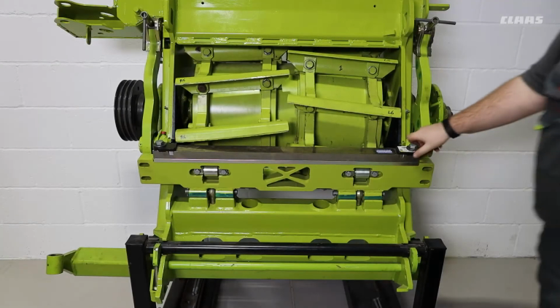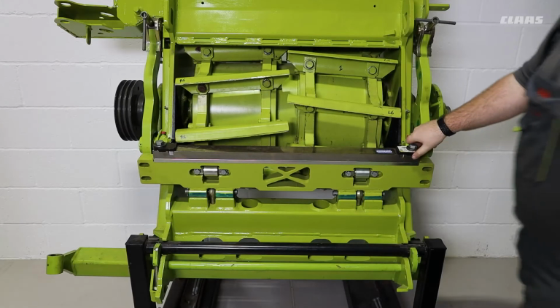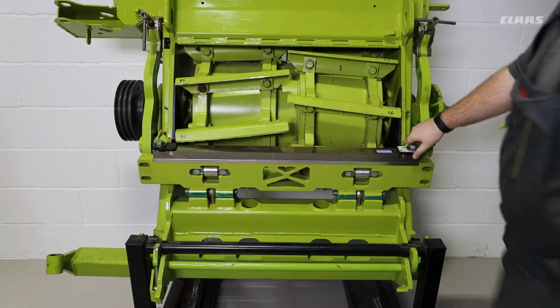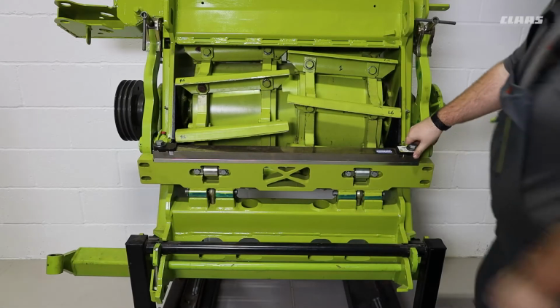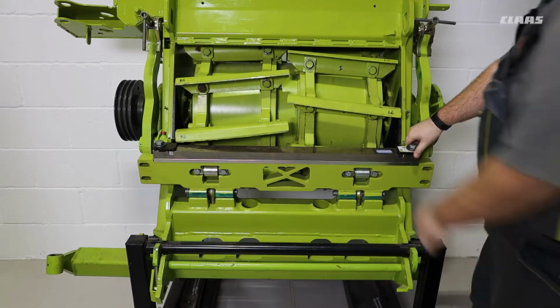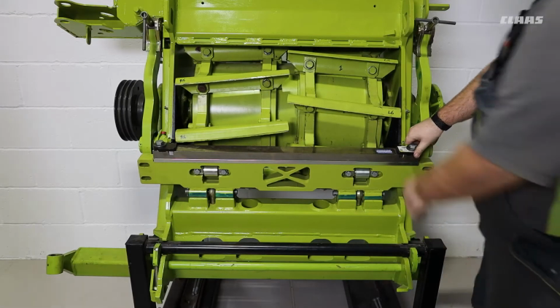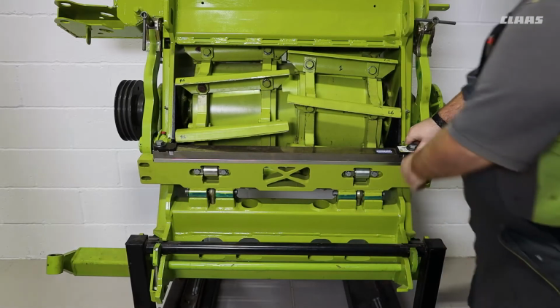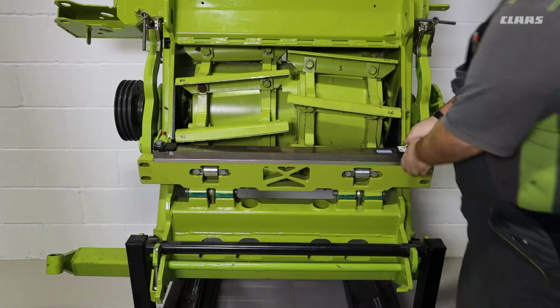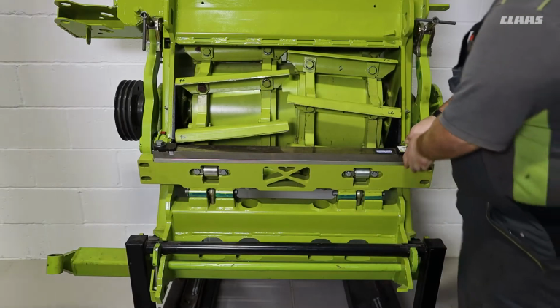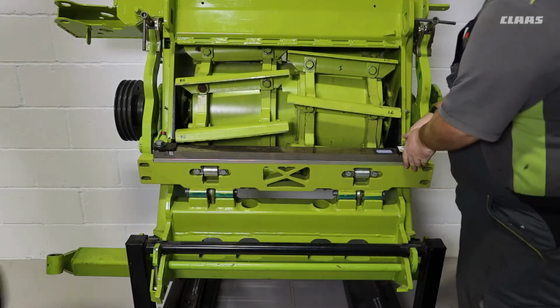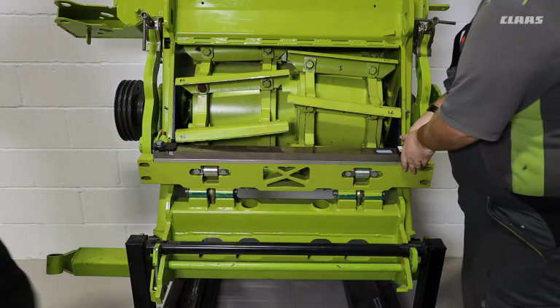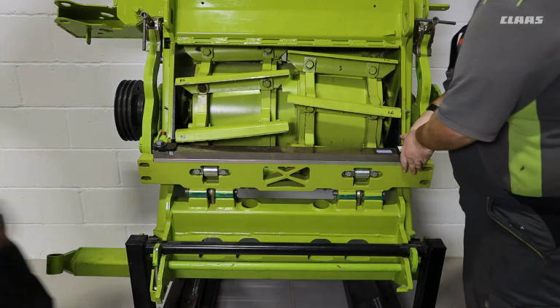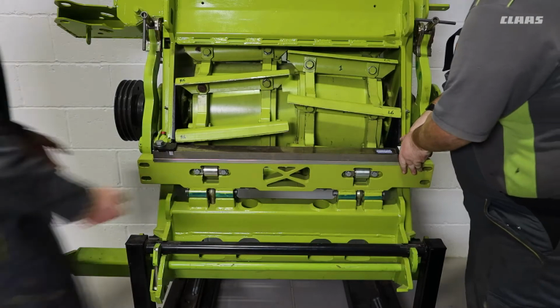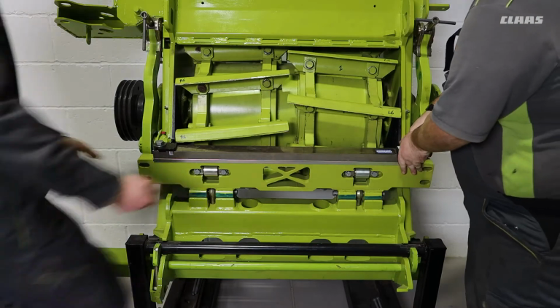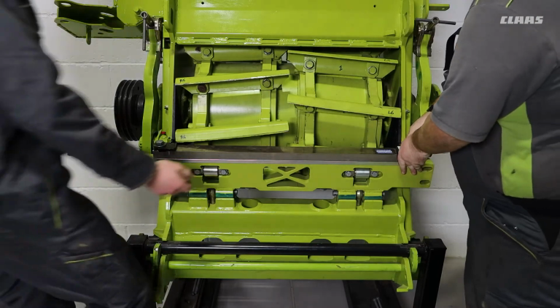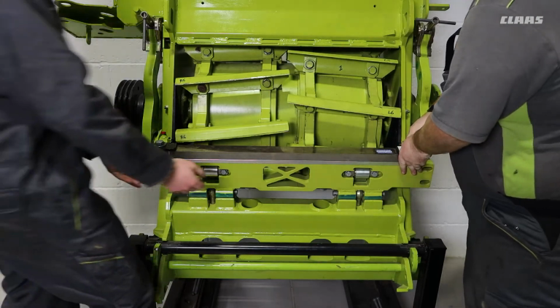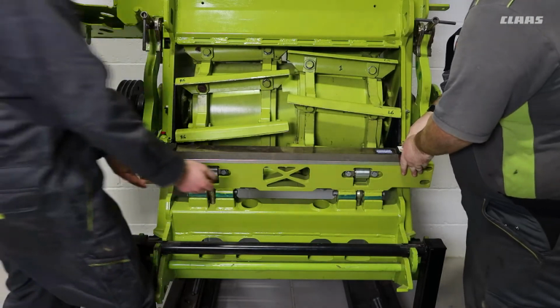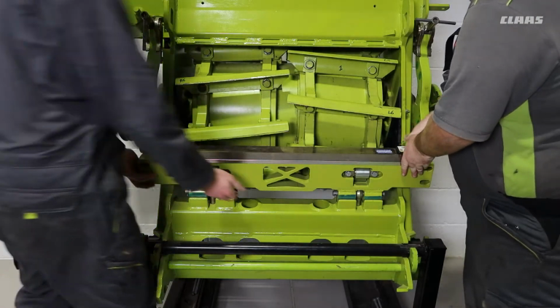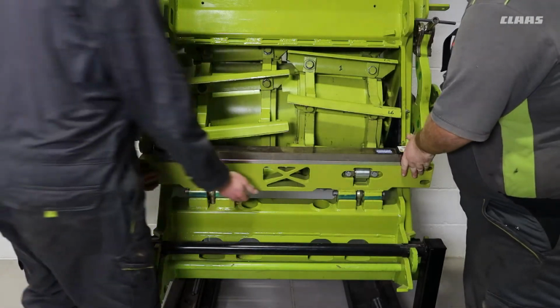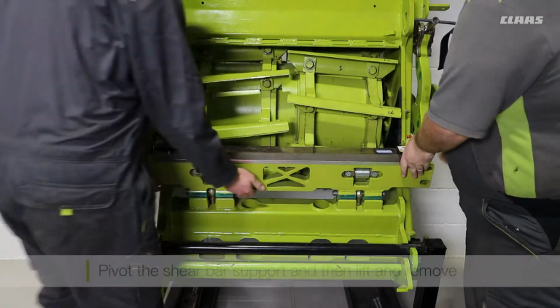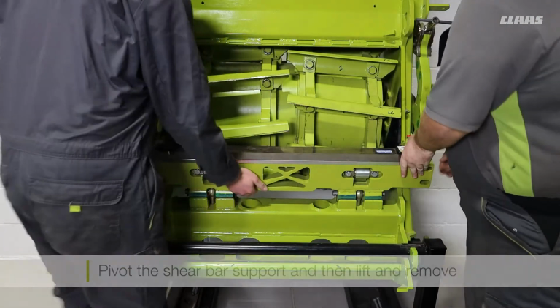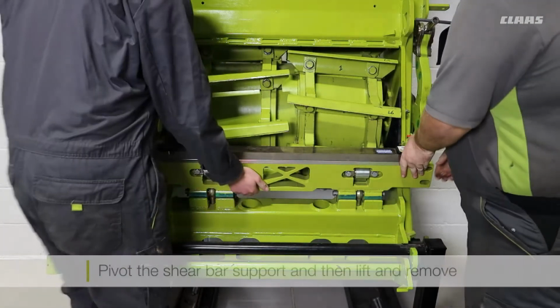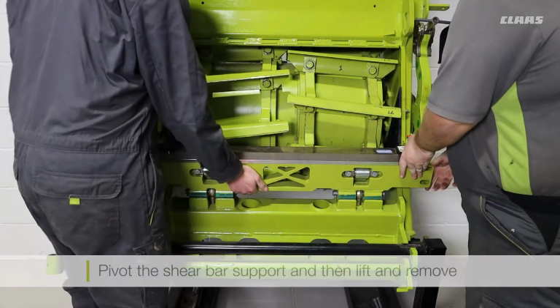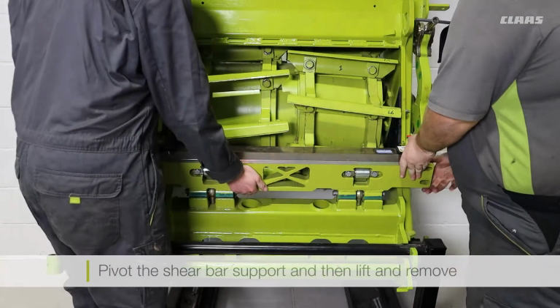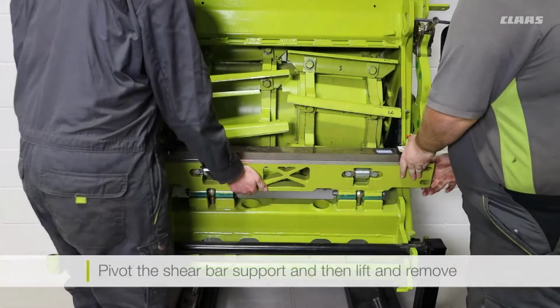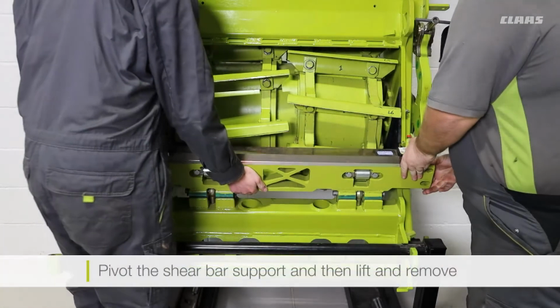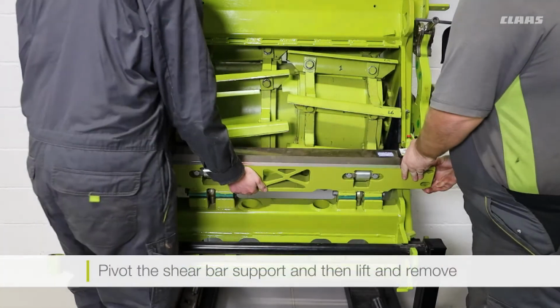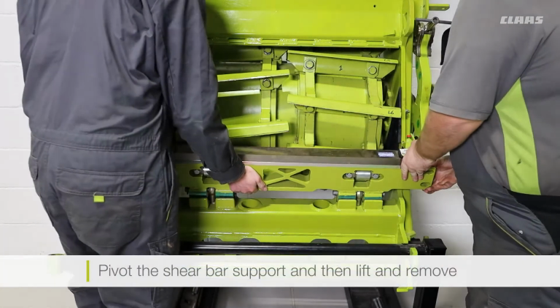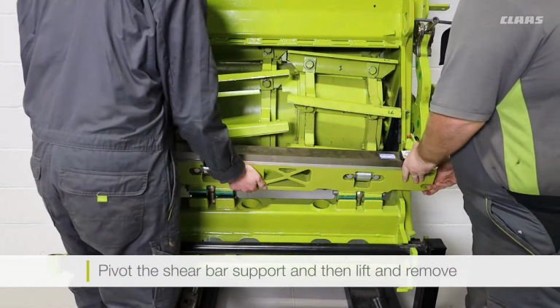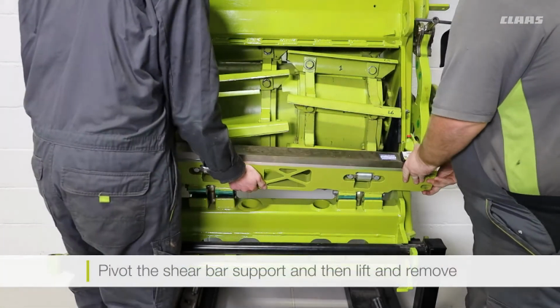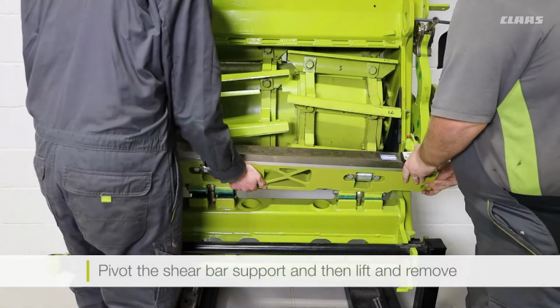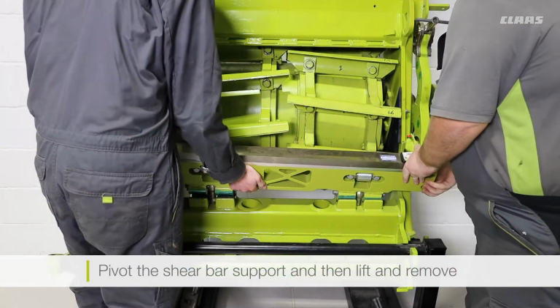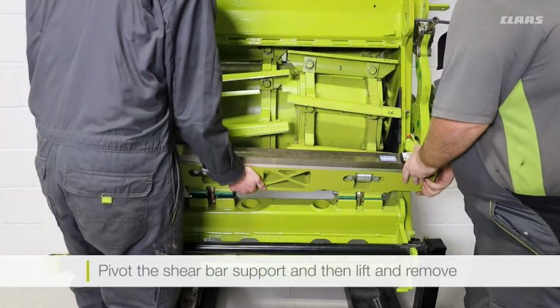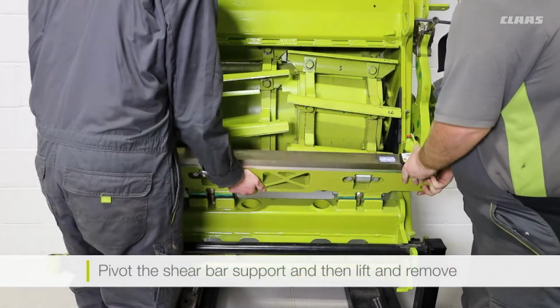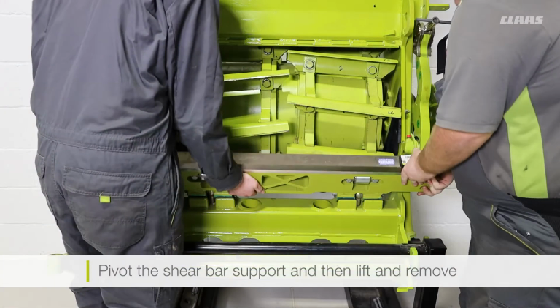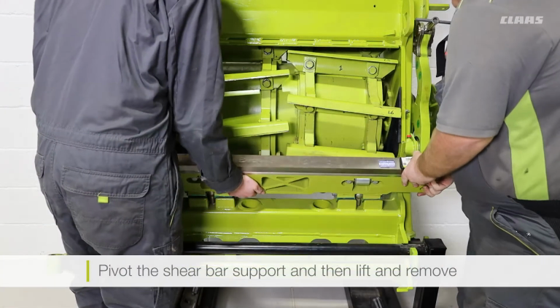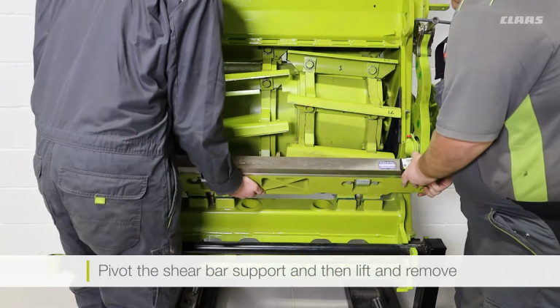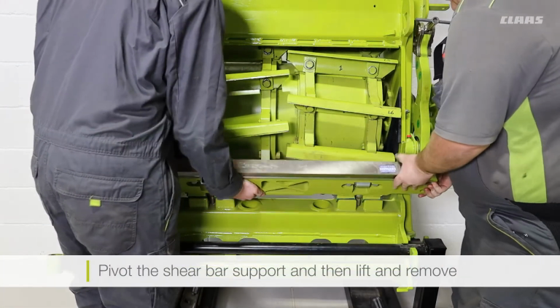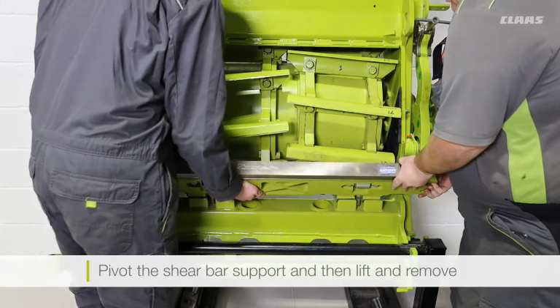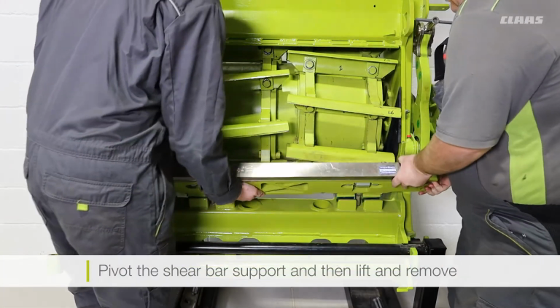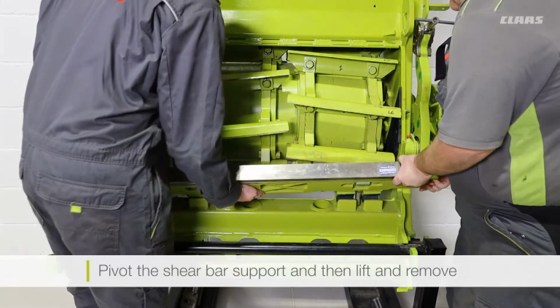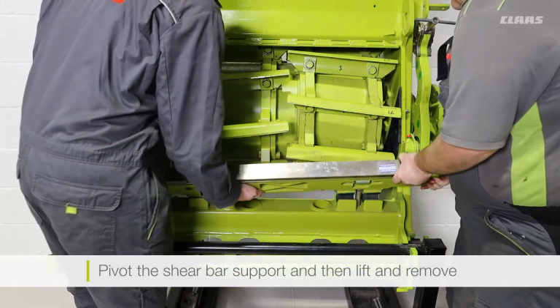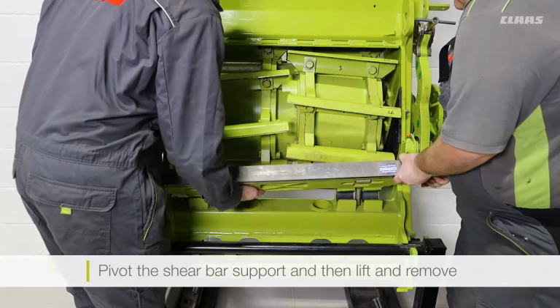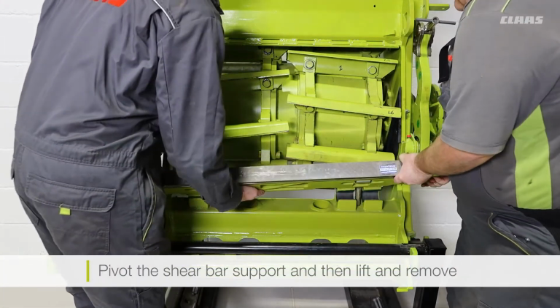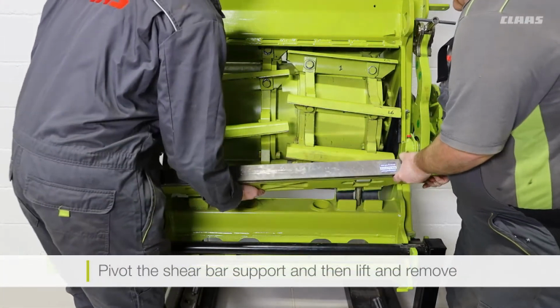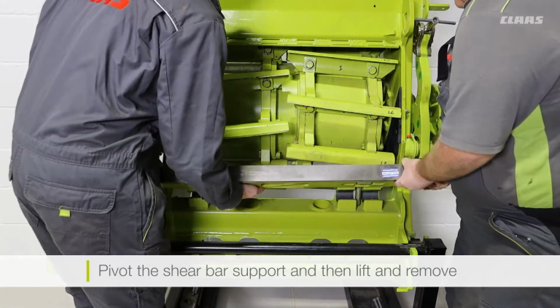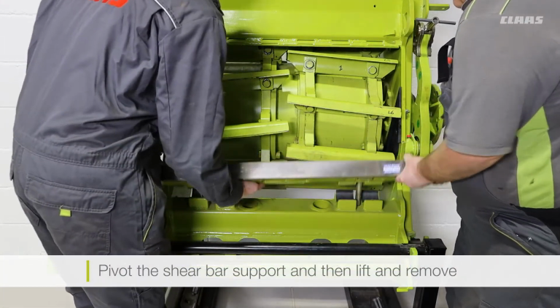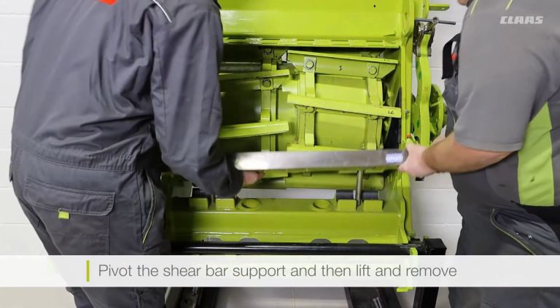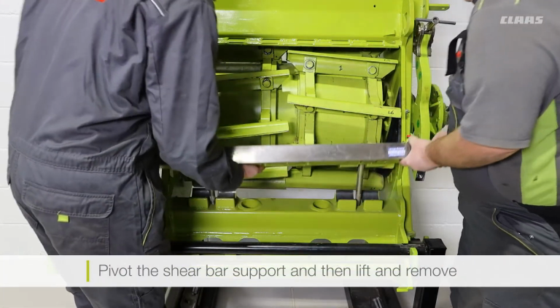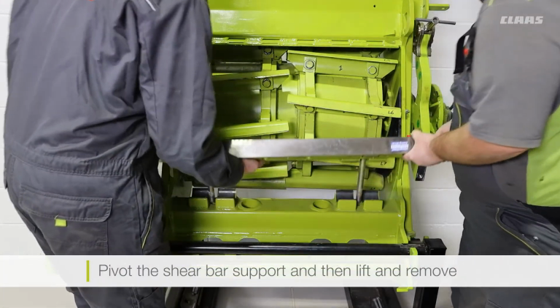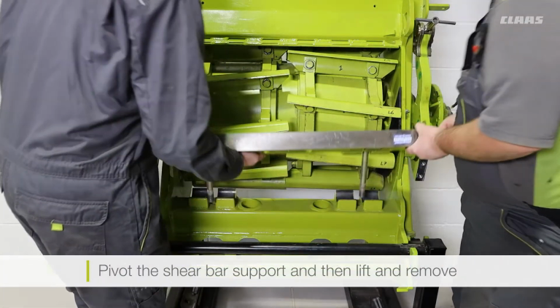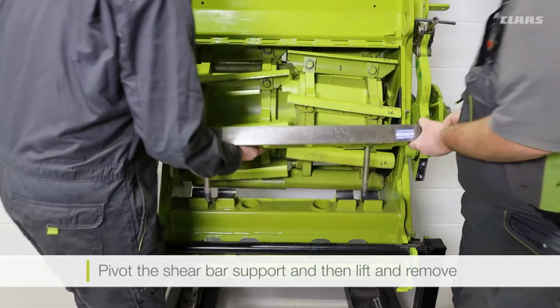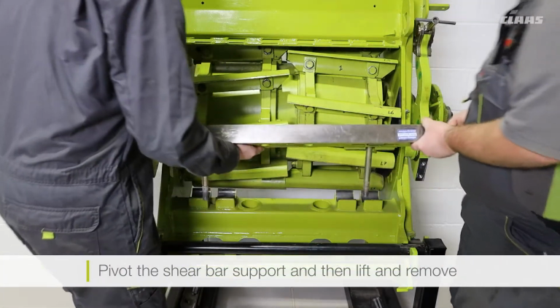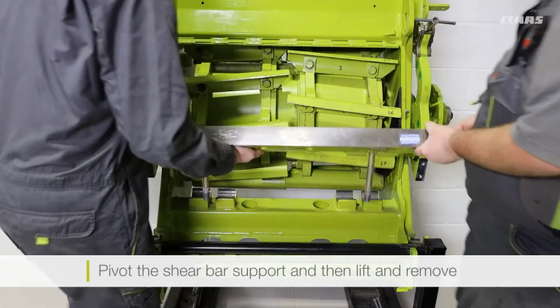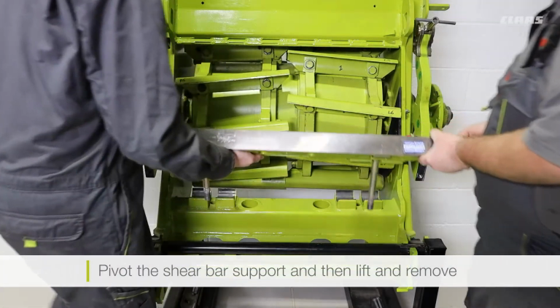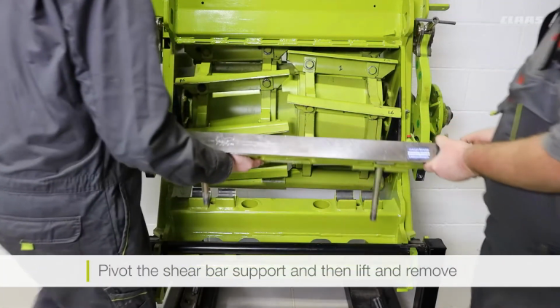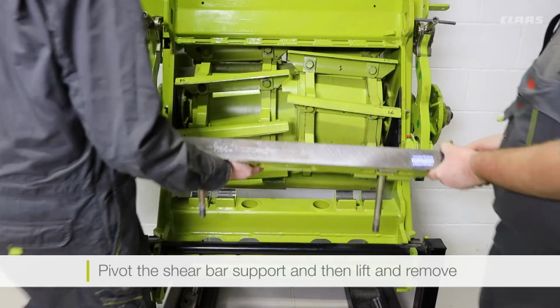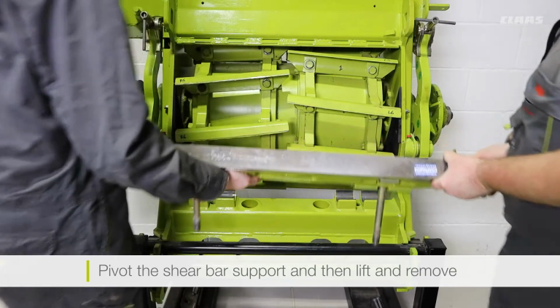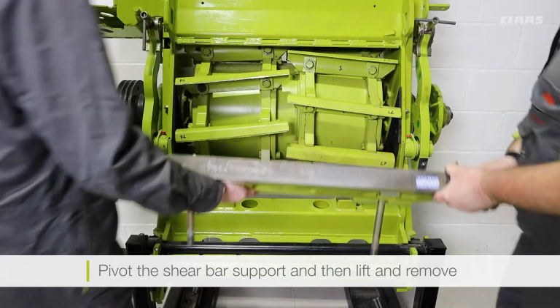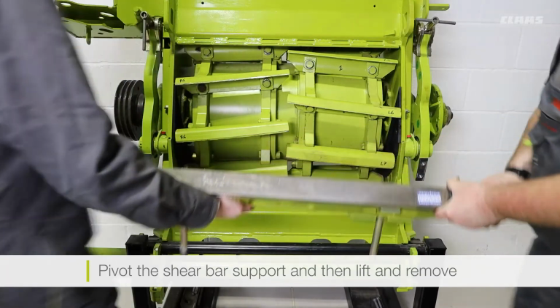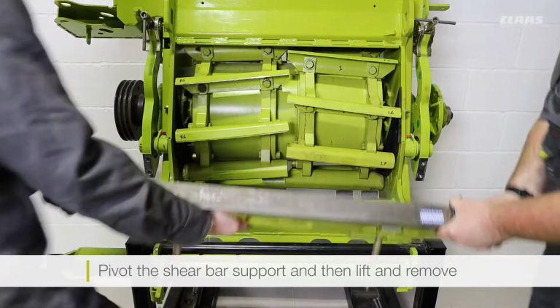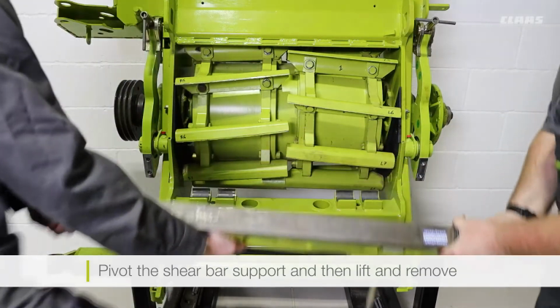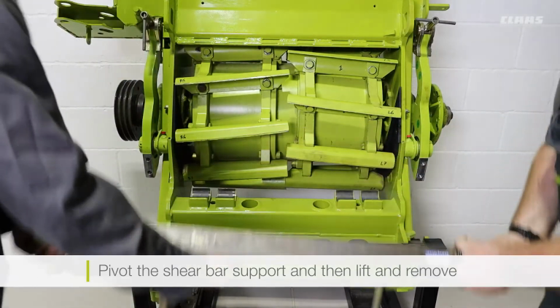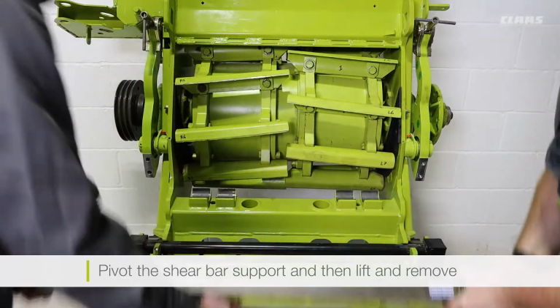With the tension nuts completely removed, we can now pivot our shear bar support down and lift it straight off the machine.